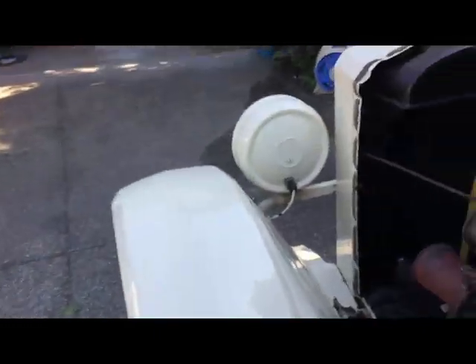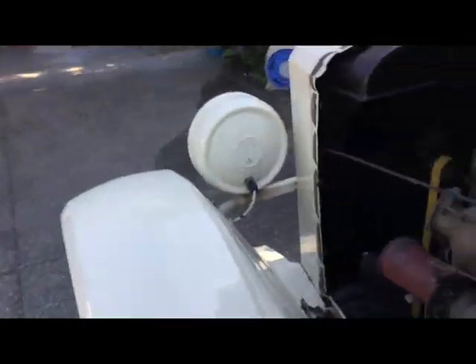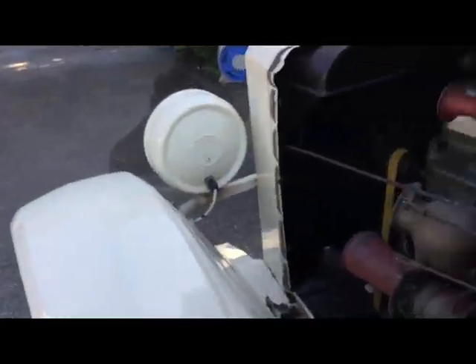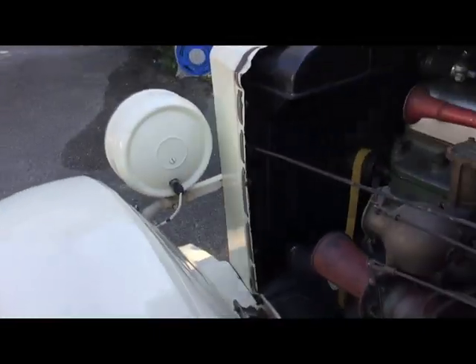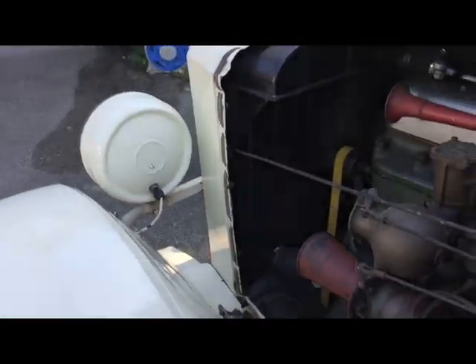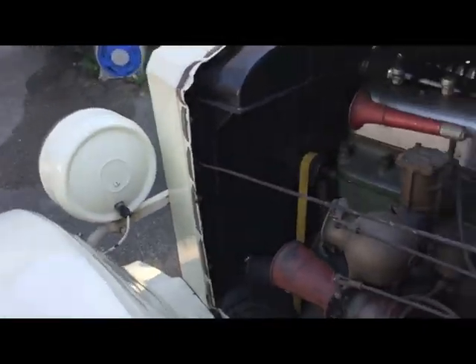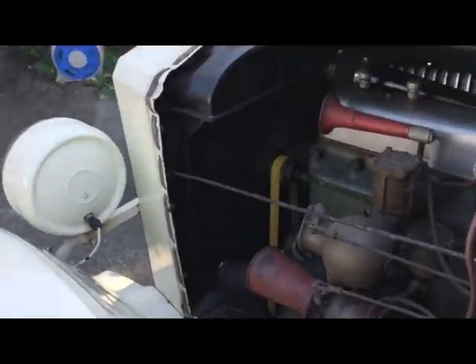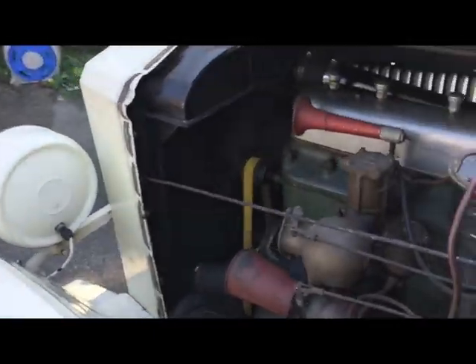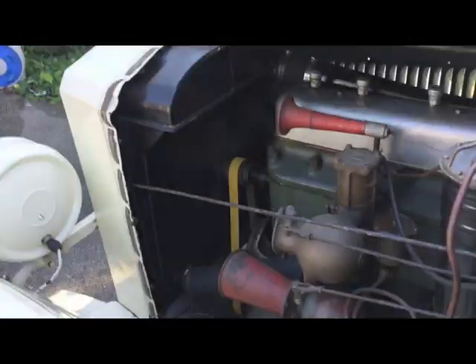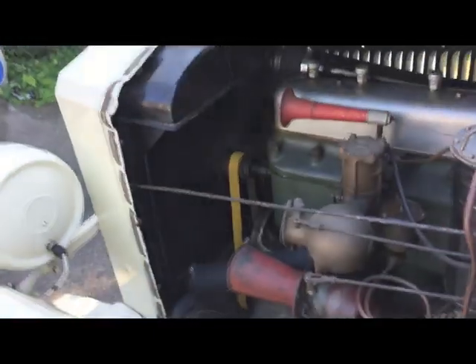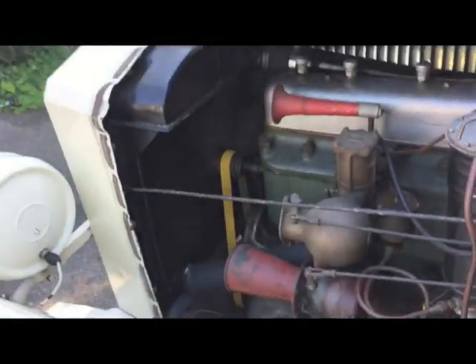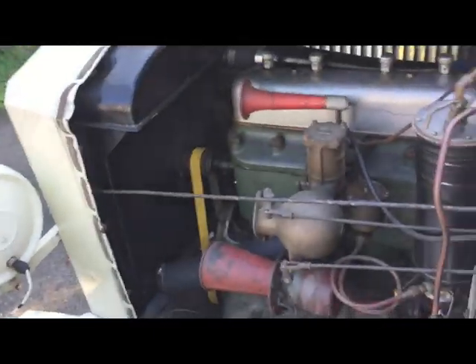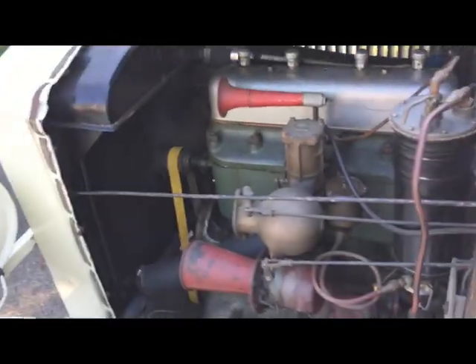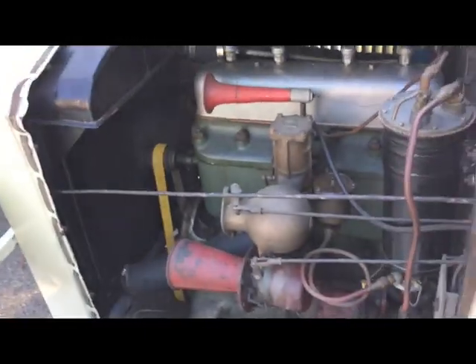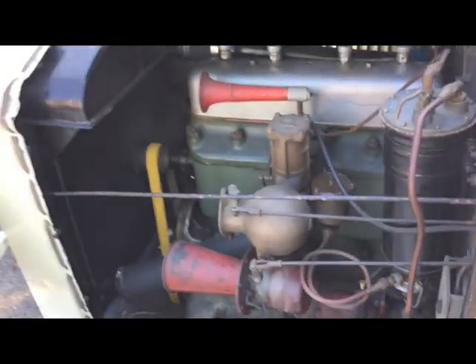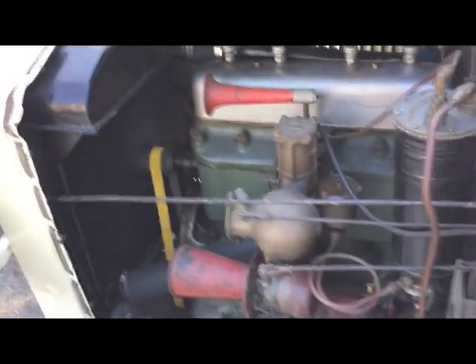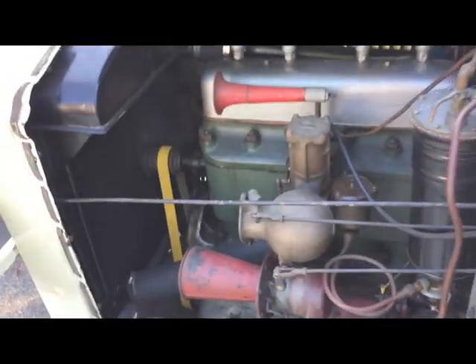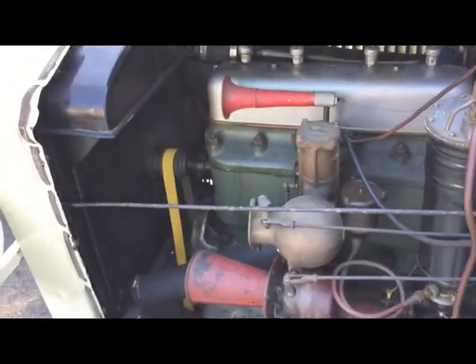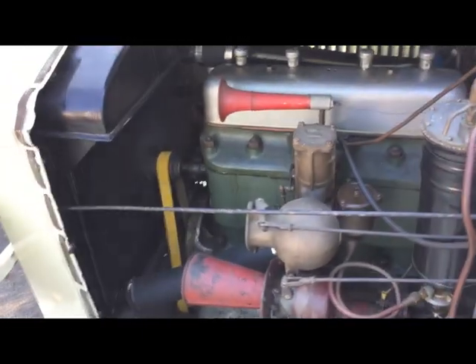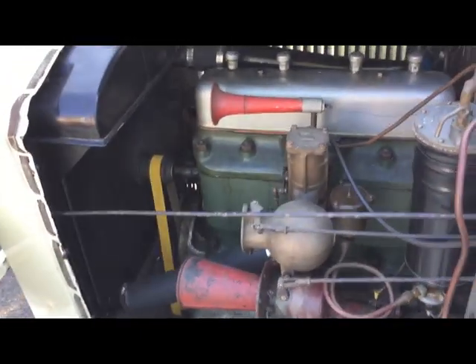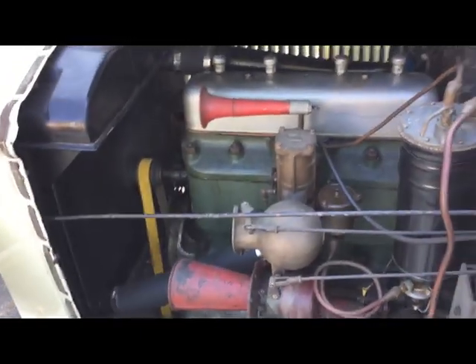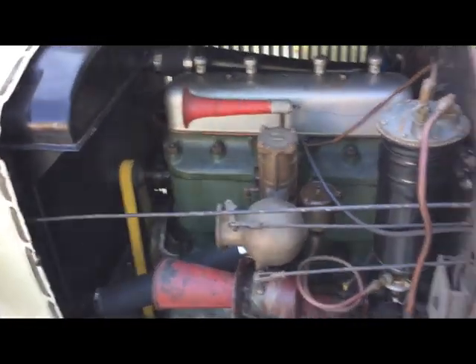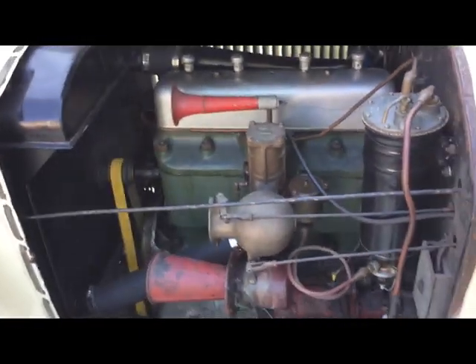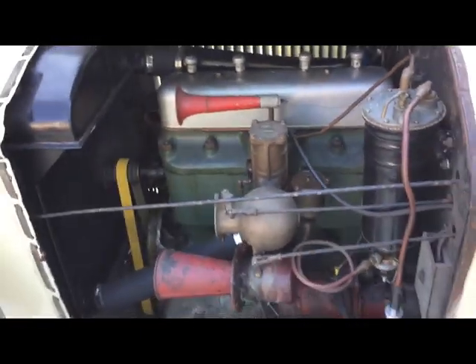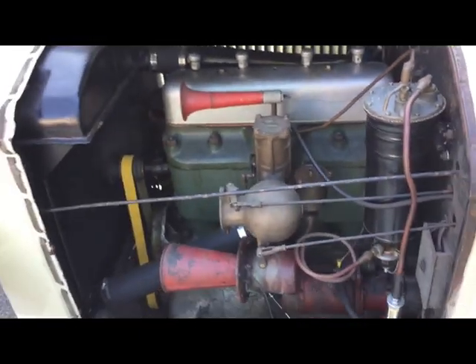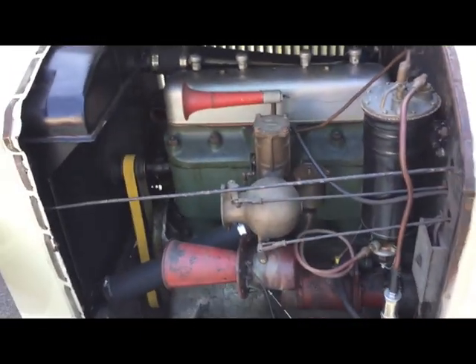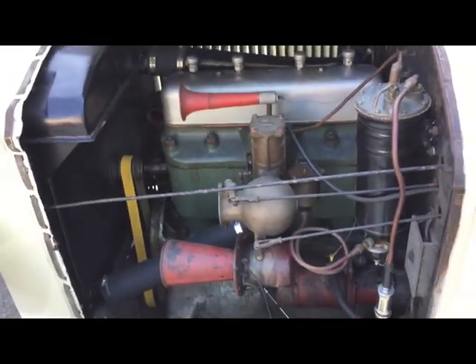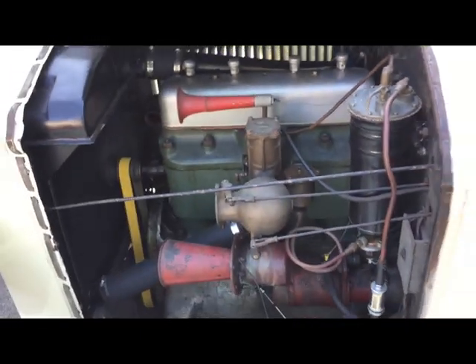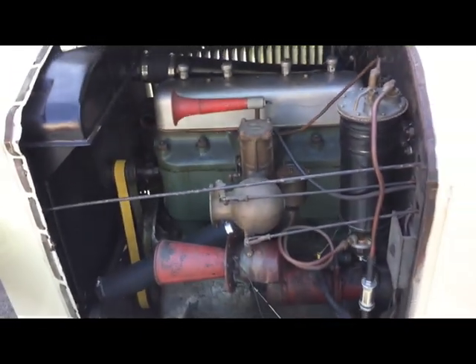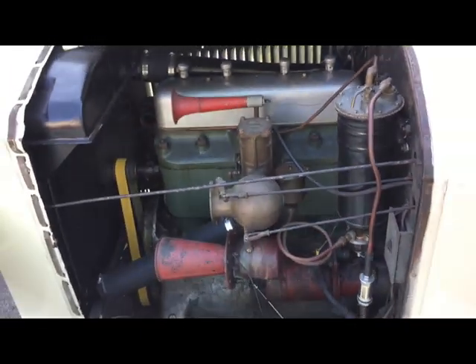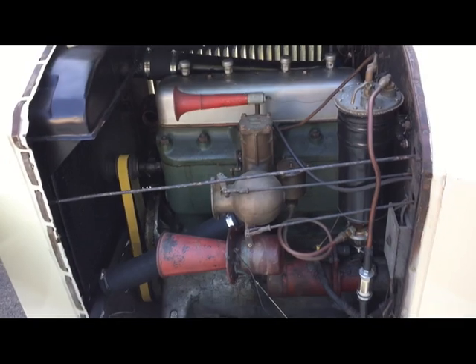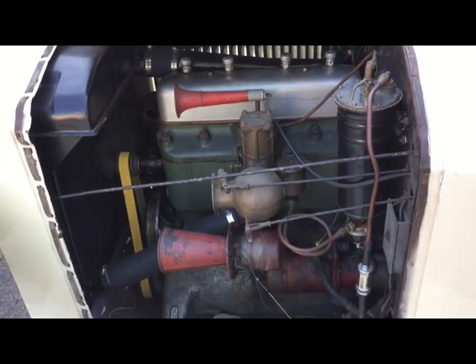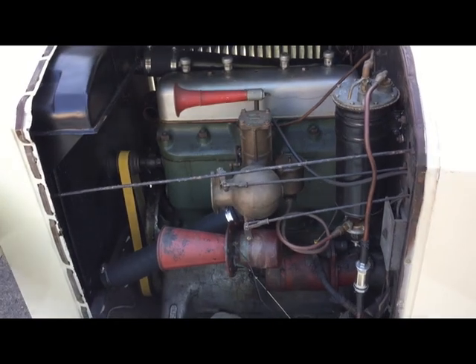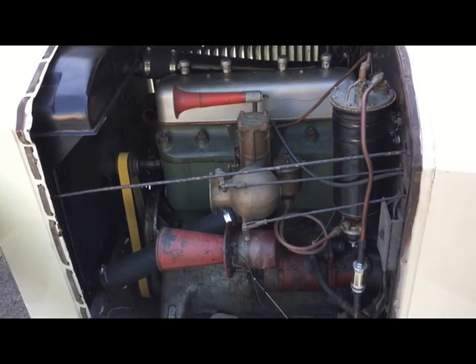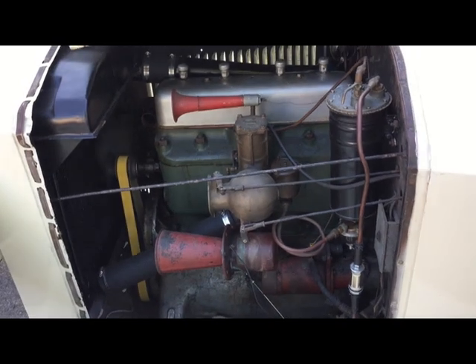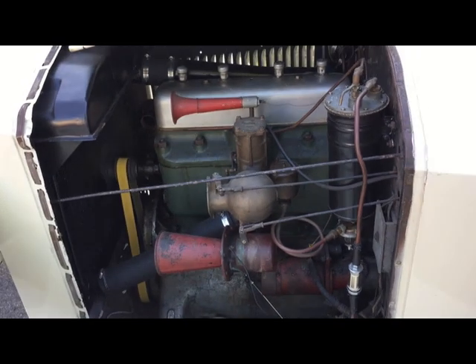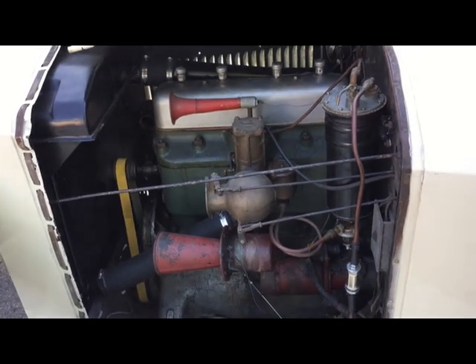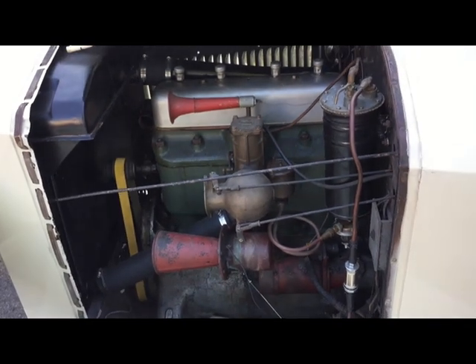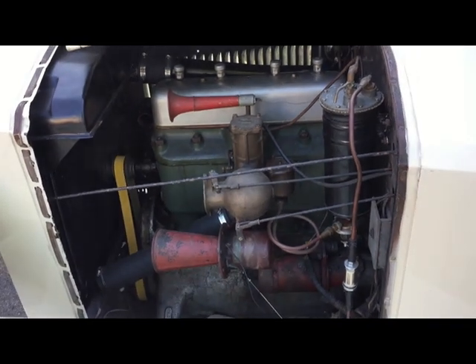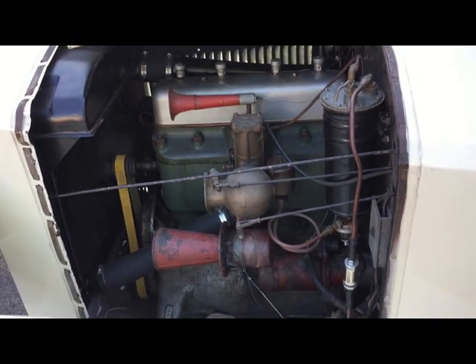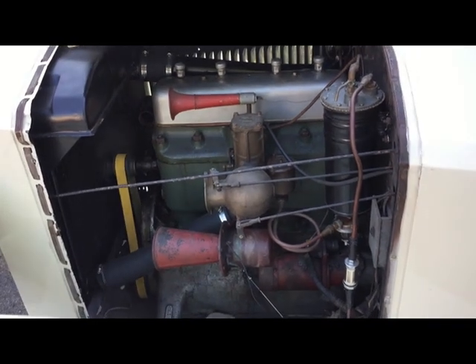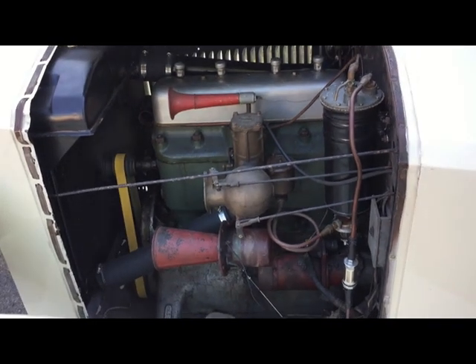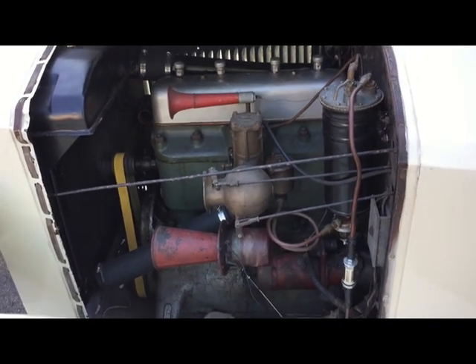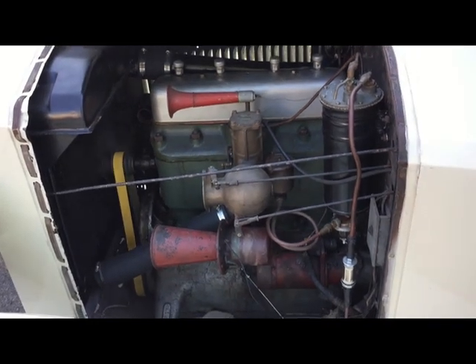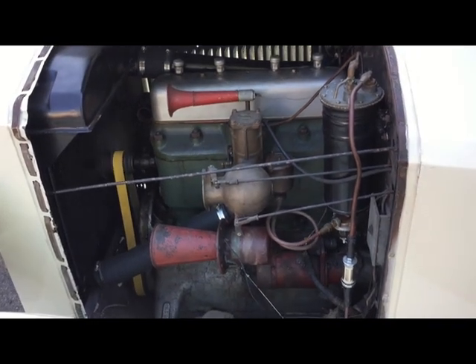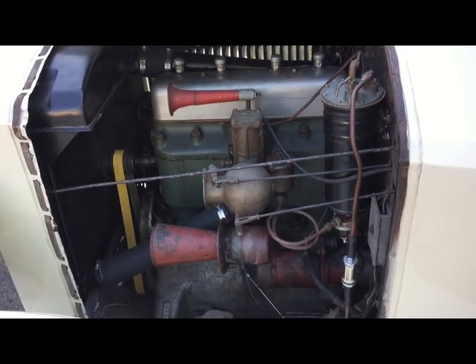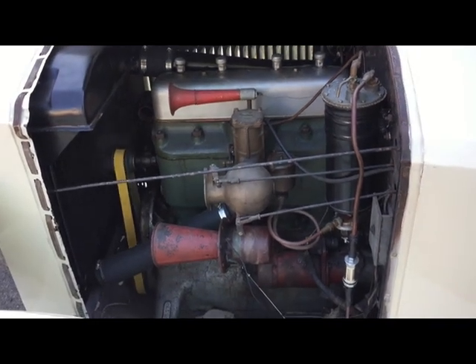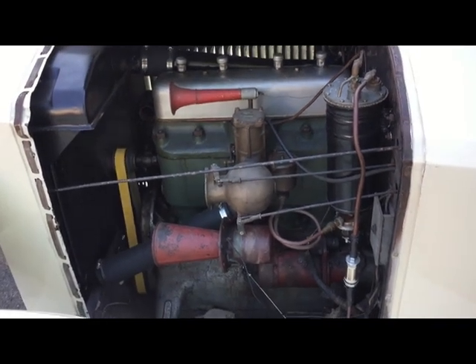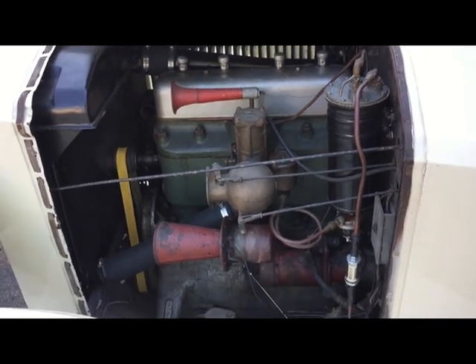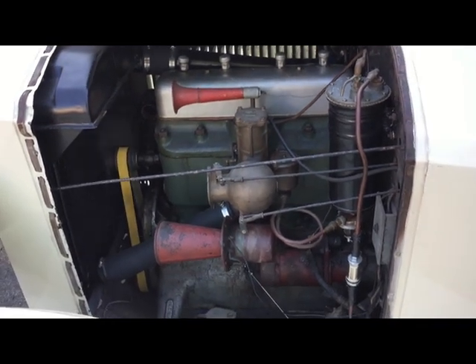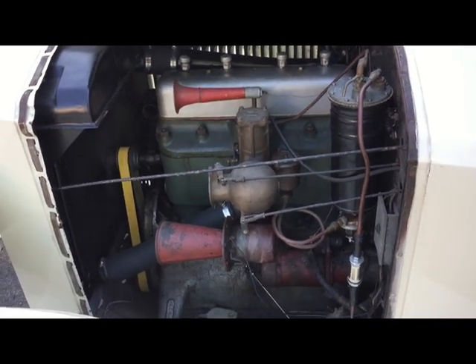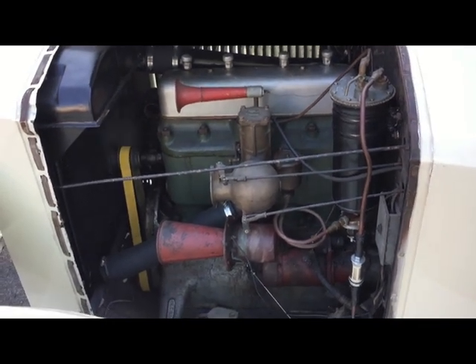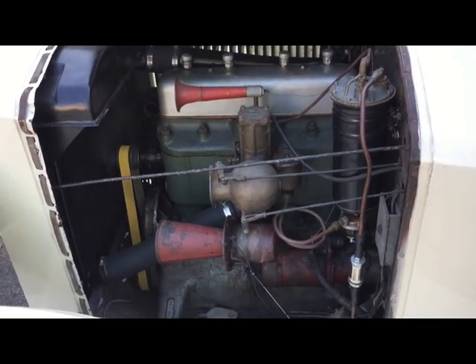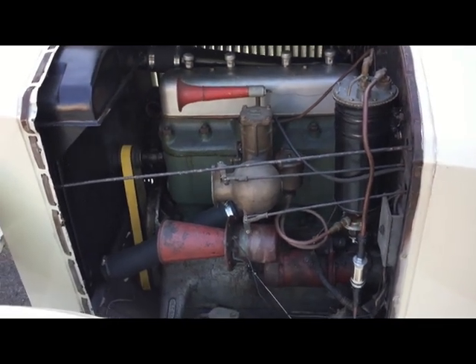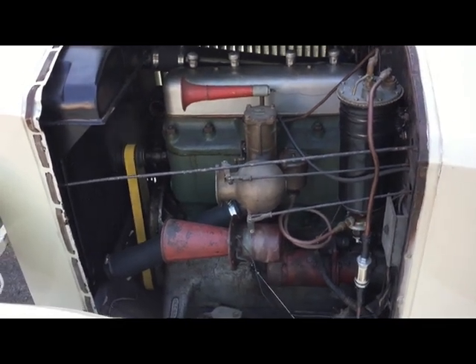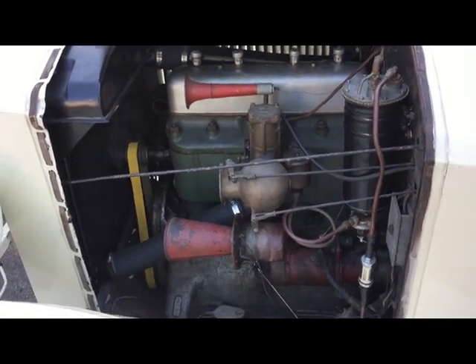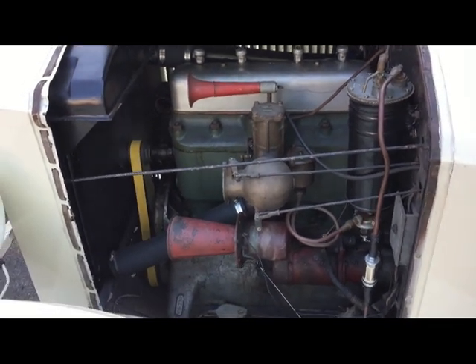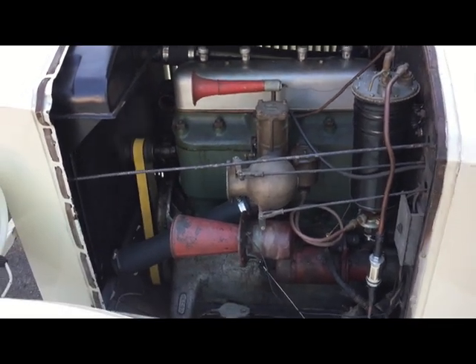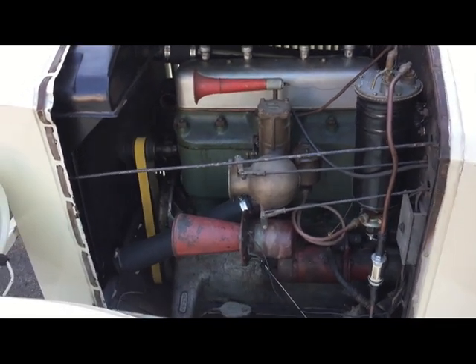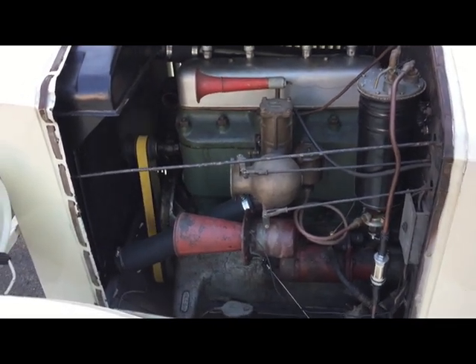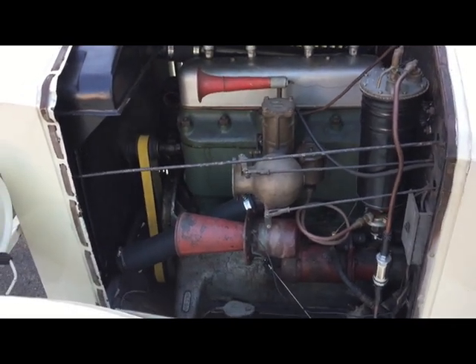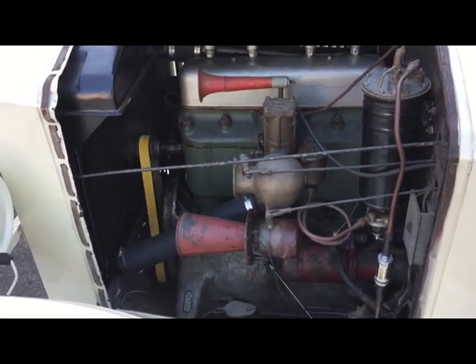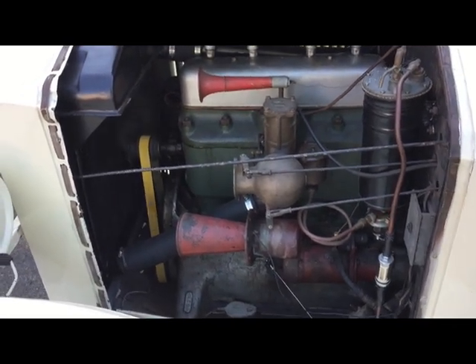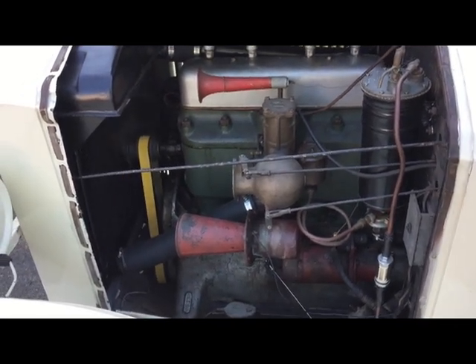Let's get a shot of the engine. You can see the engine just purring along.